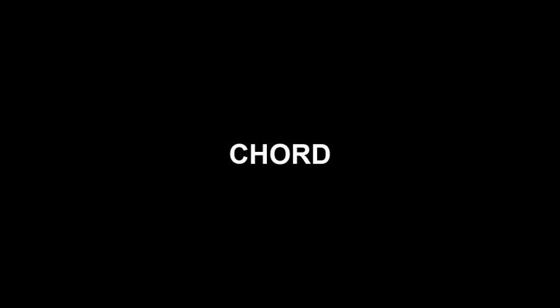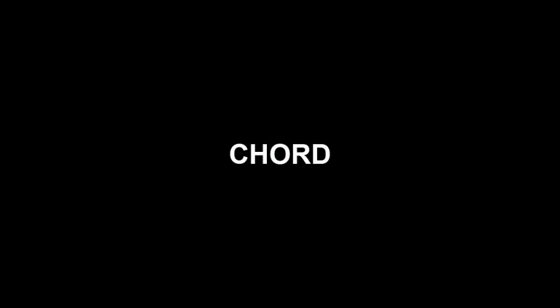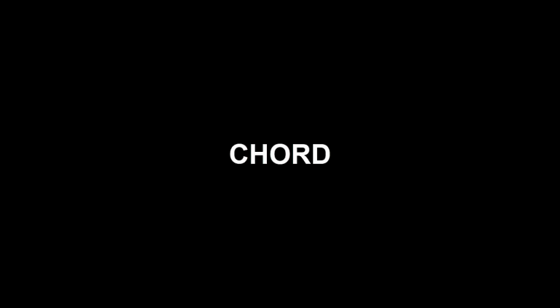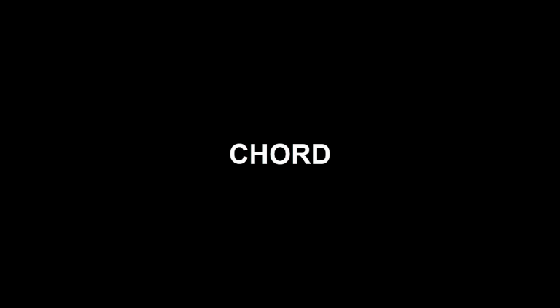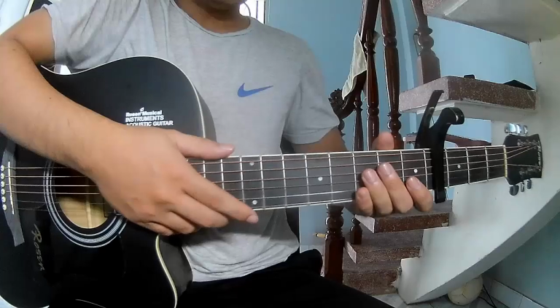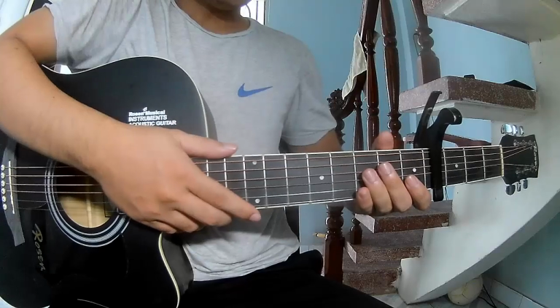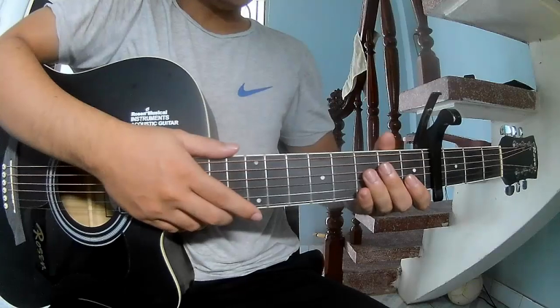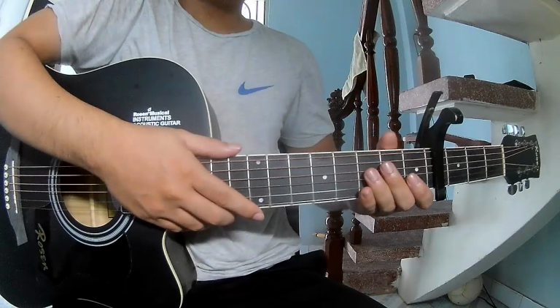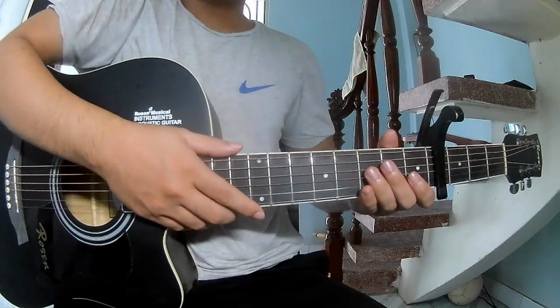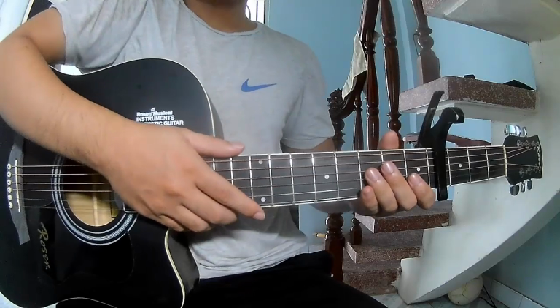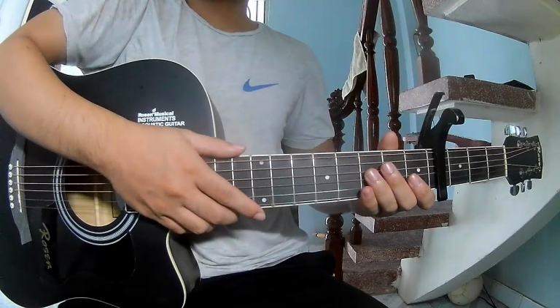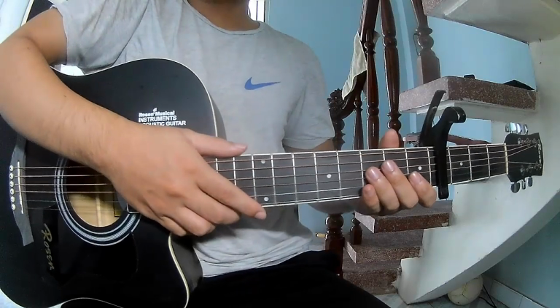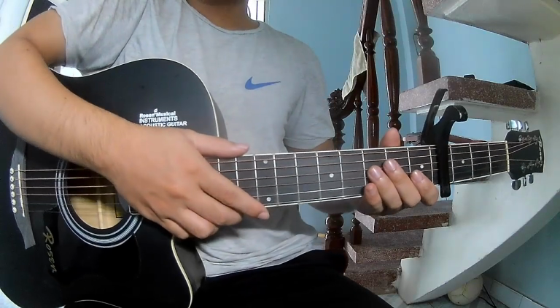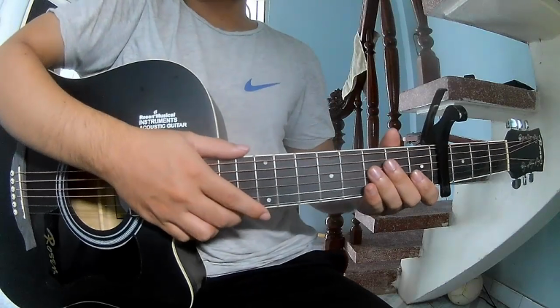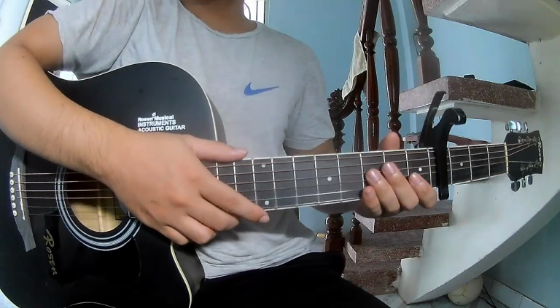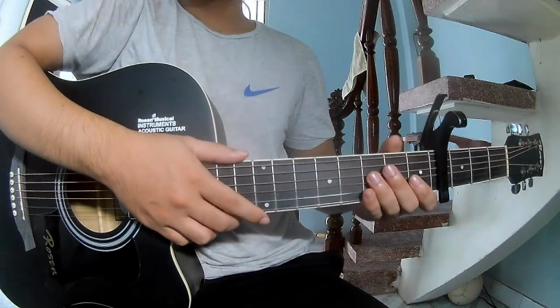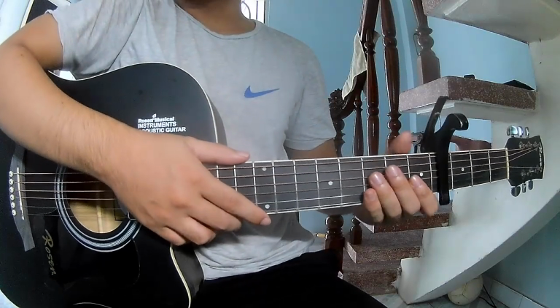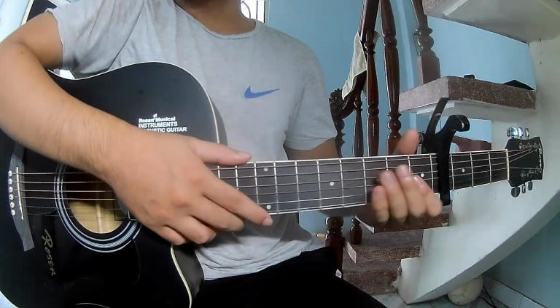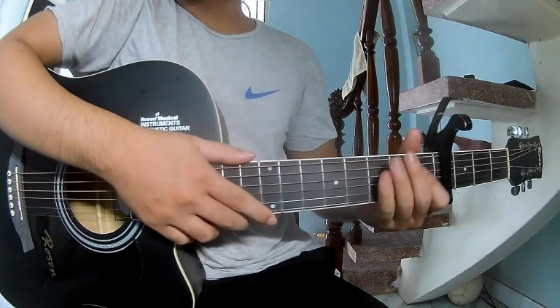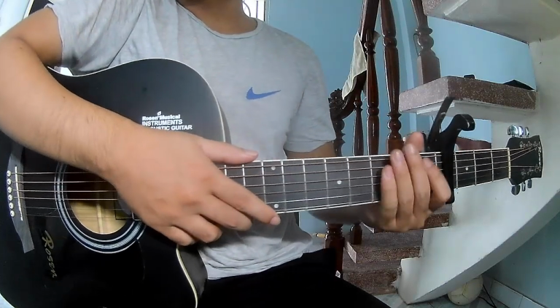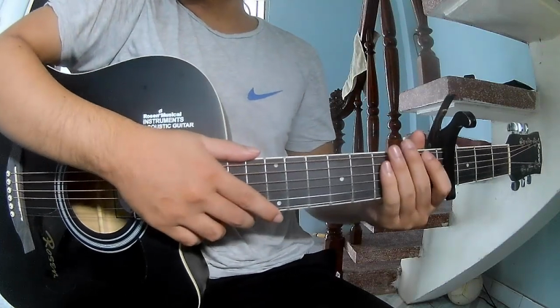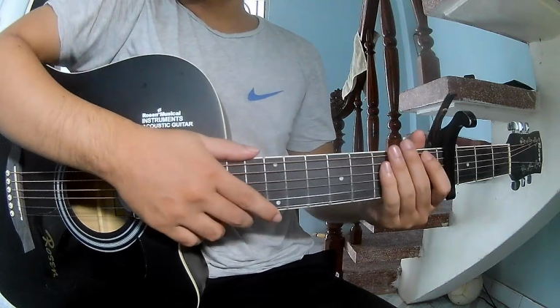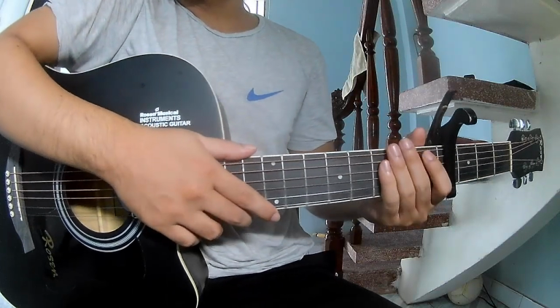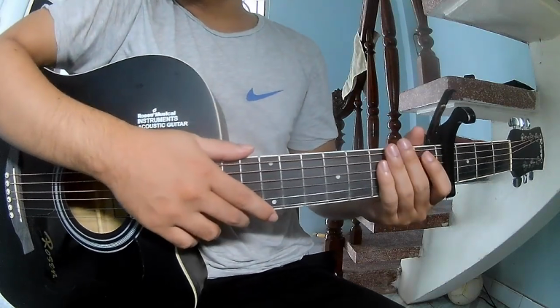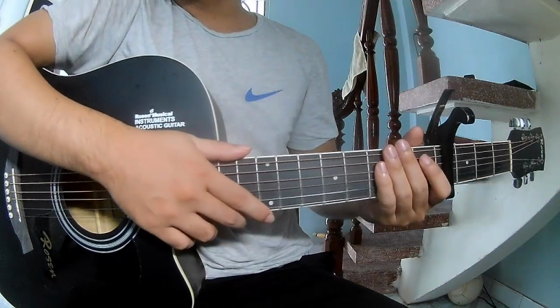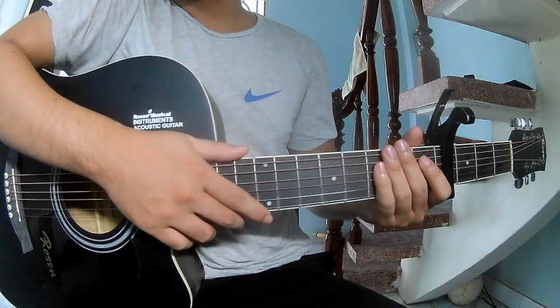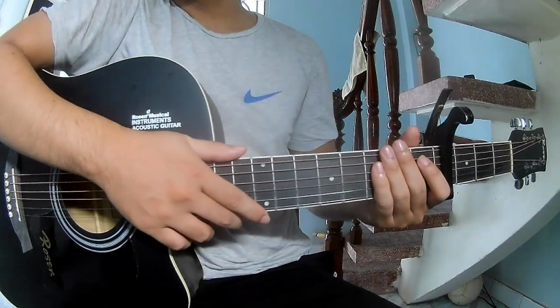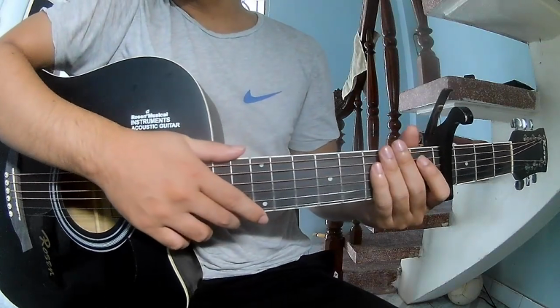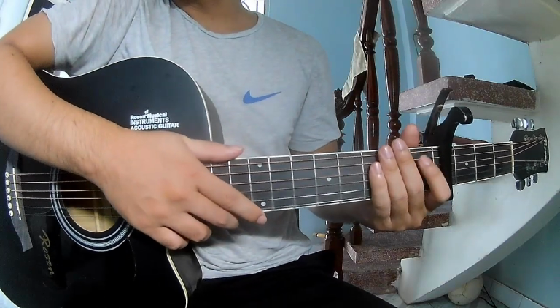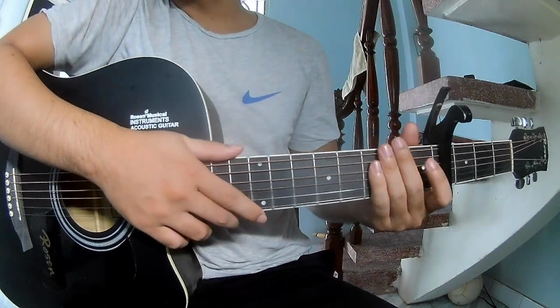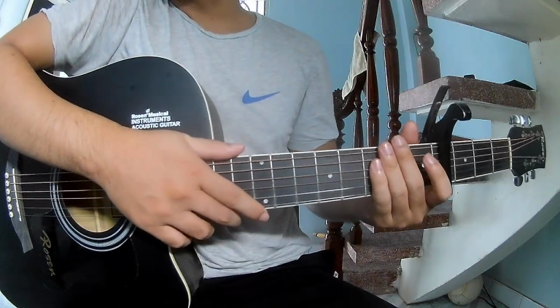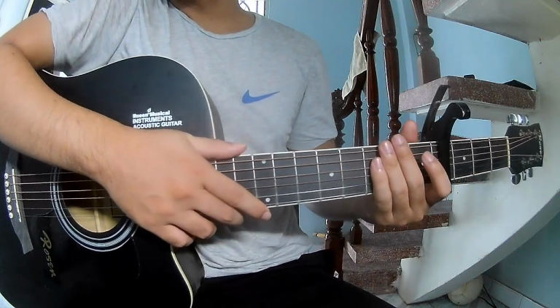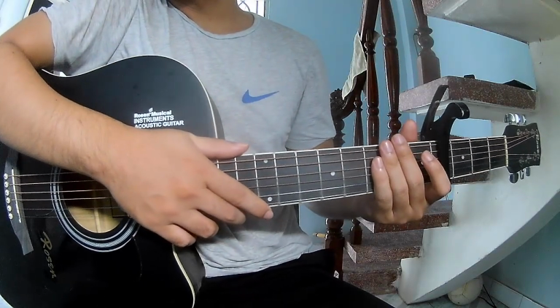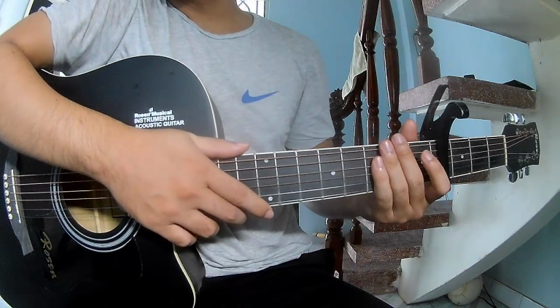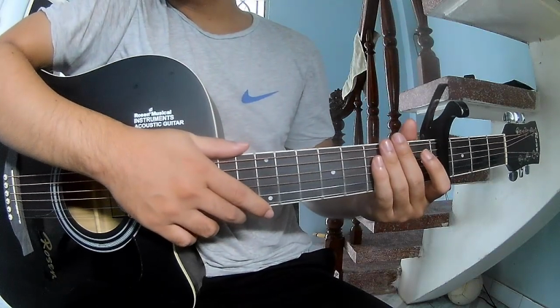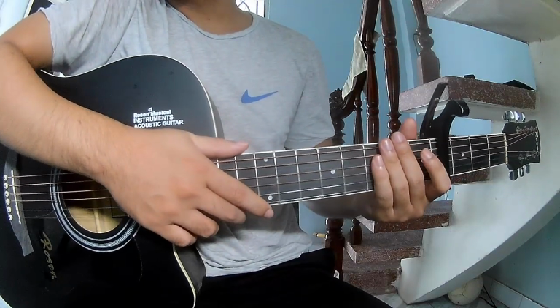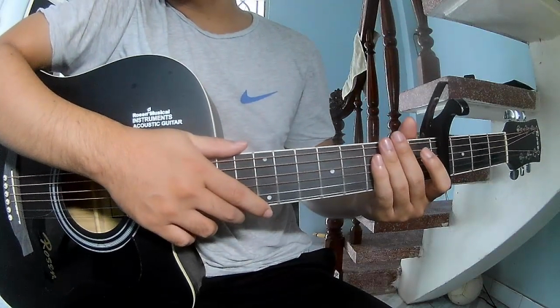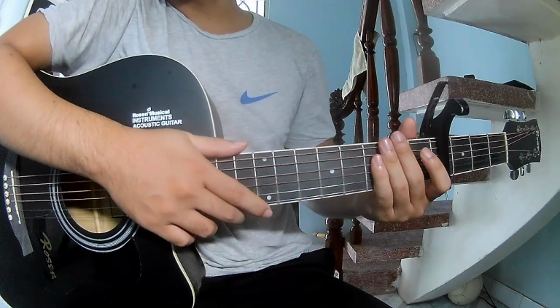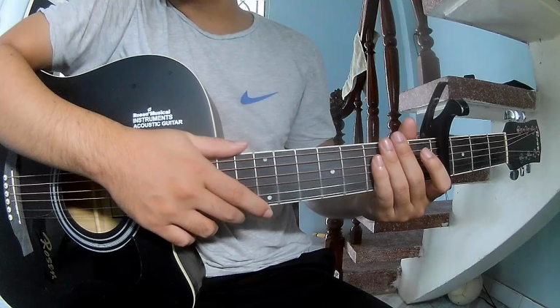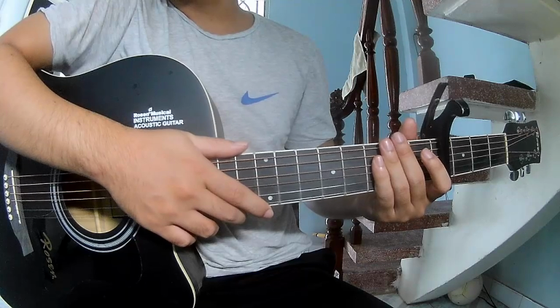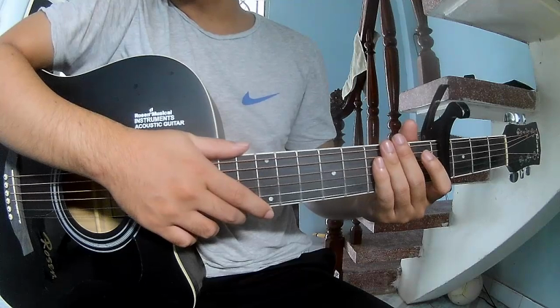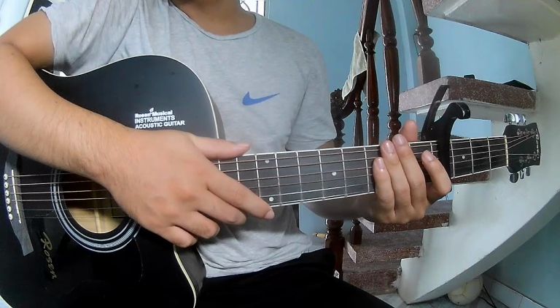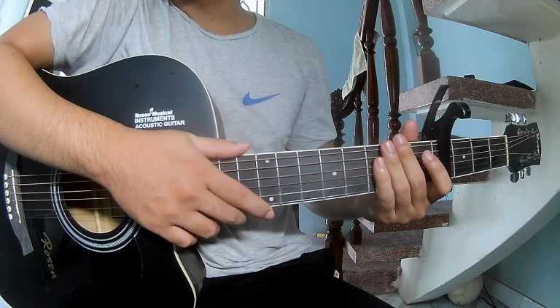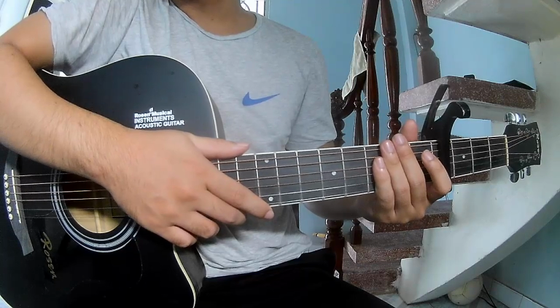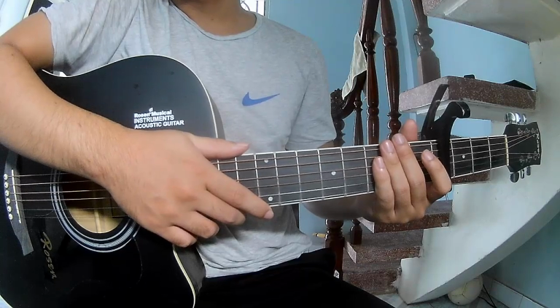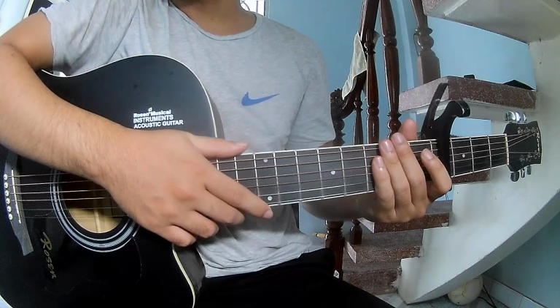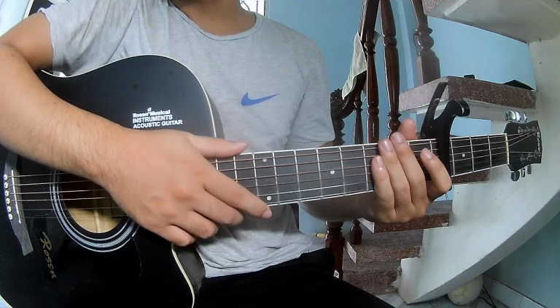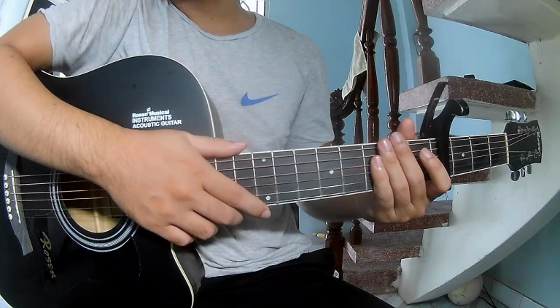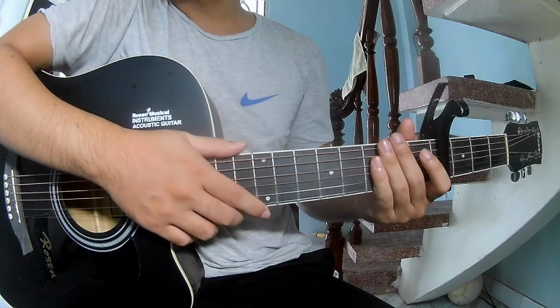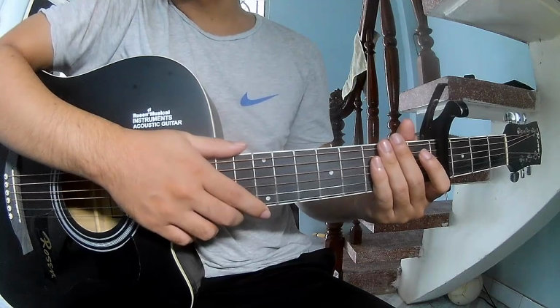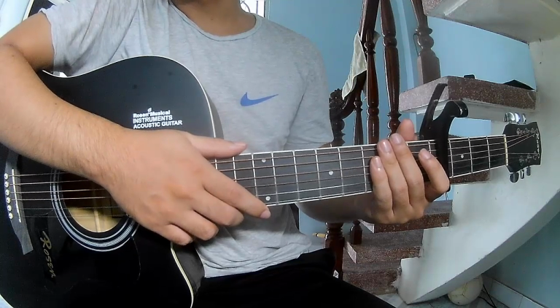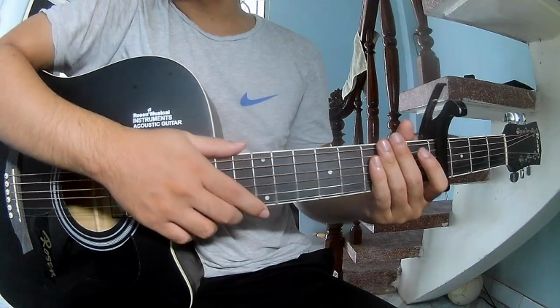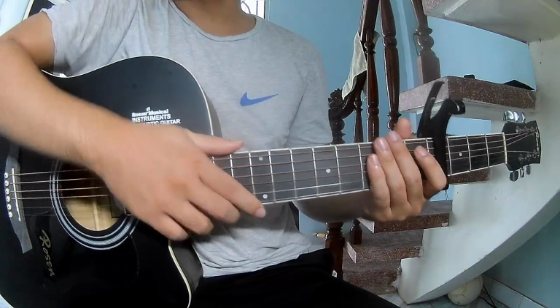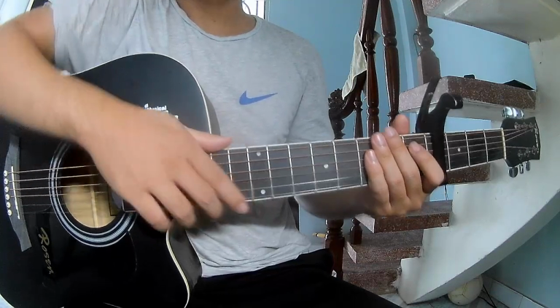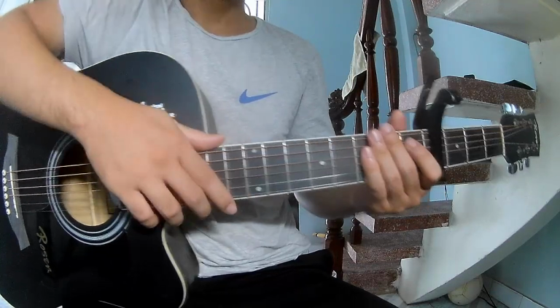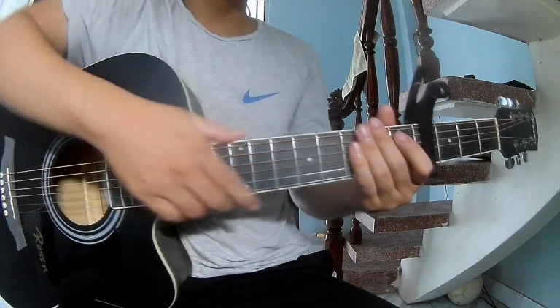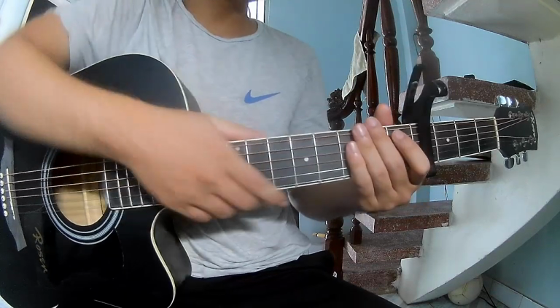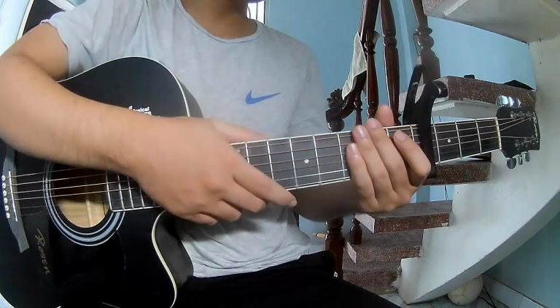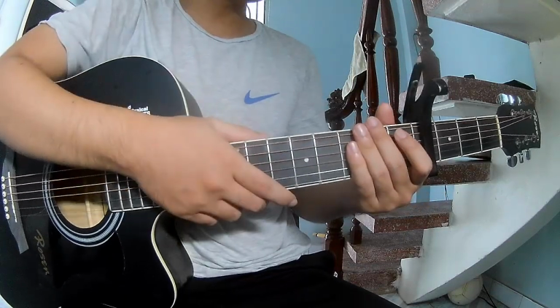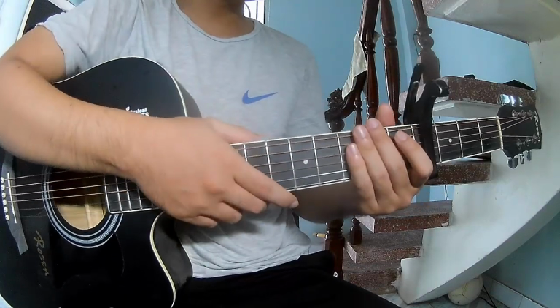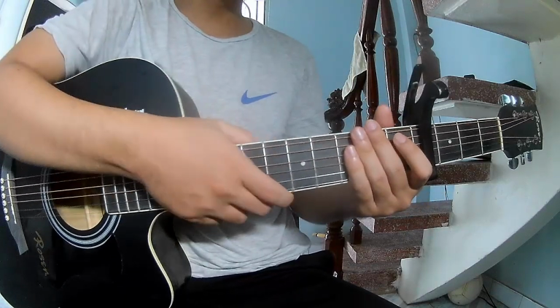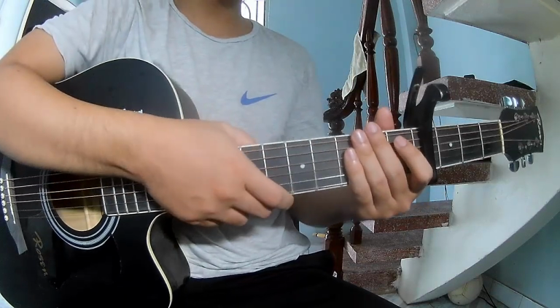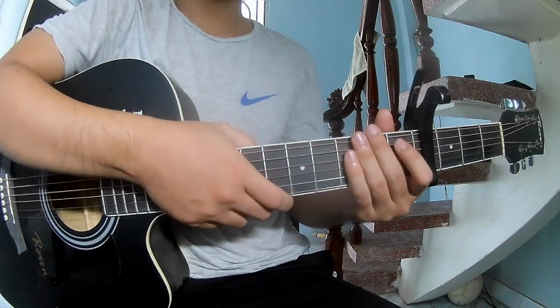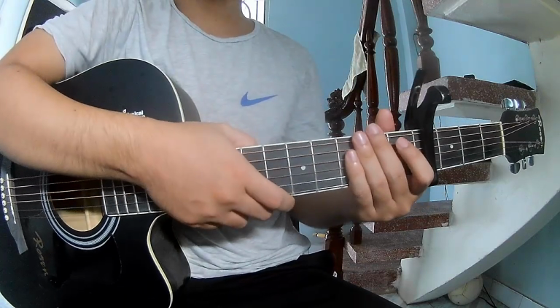Hi everyone, today we share how to play ukulele 'When the Past is Over' by Billy Ellis. The first switch cable in the program is called this song.